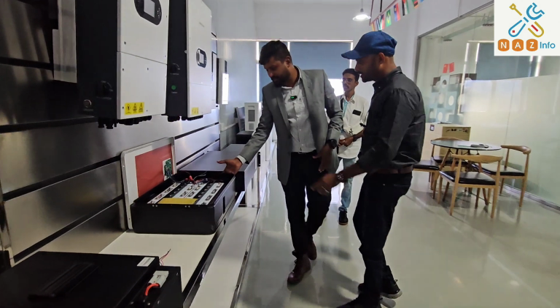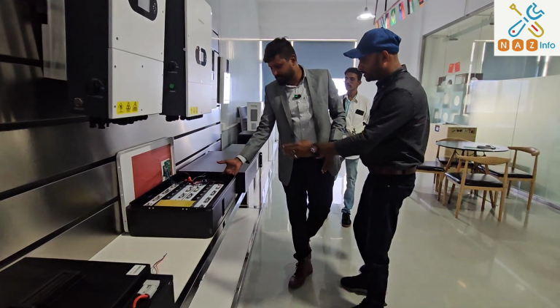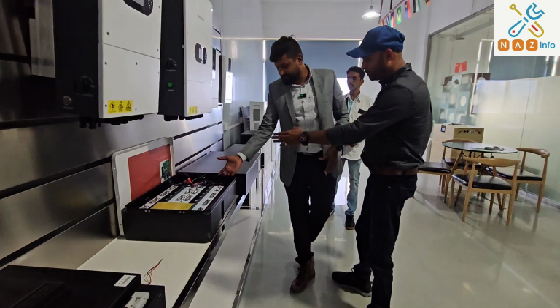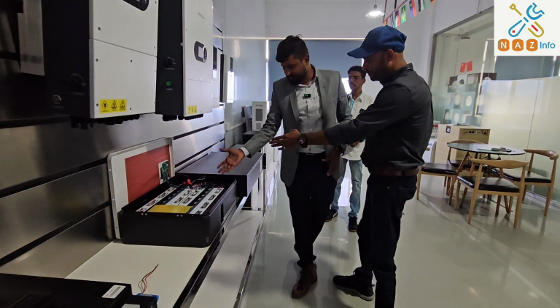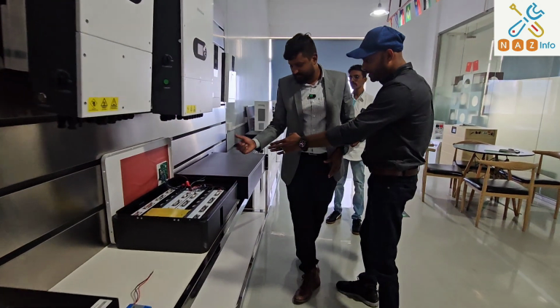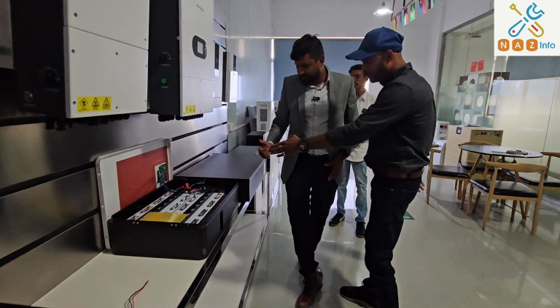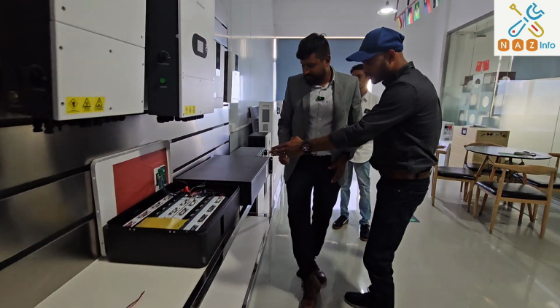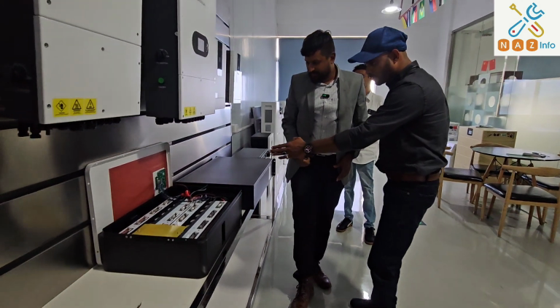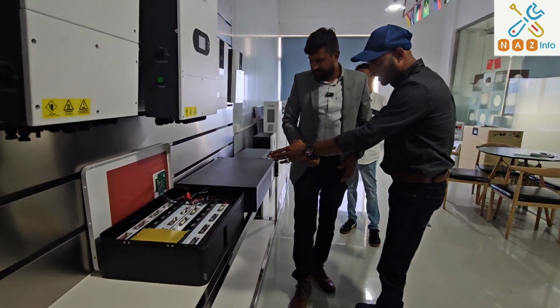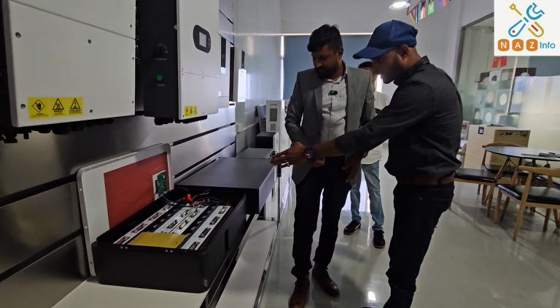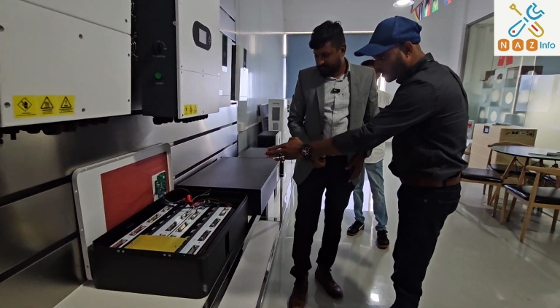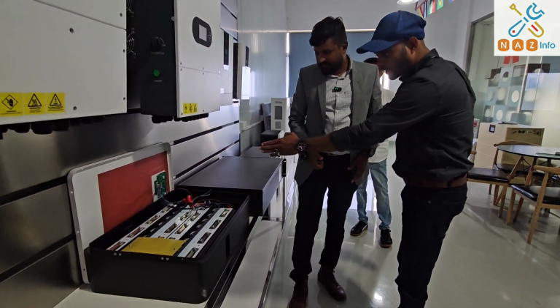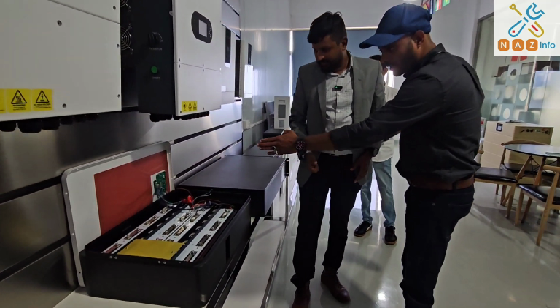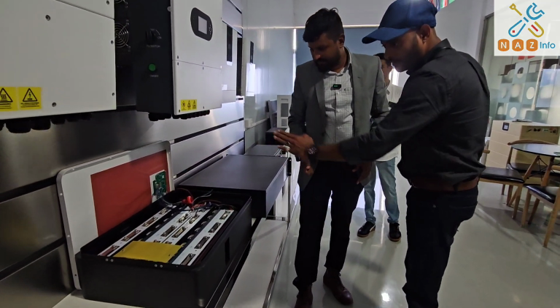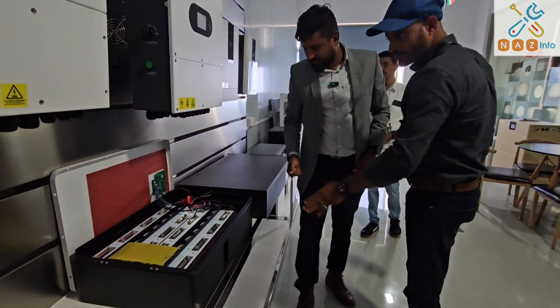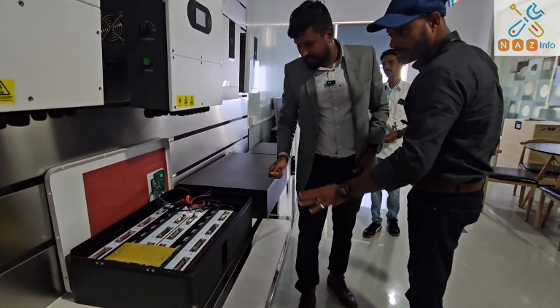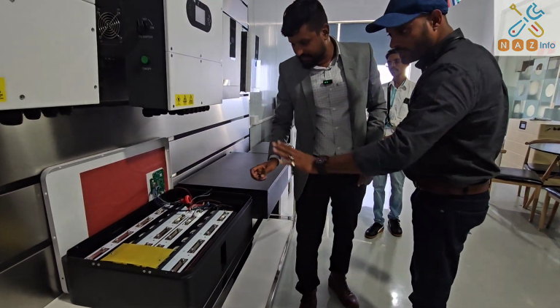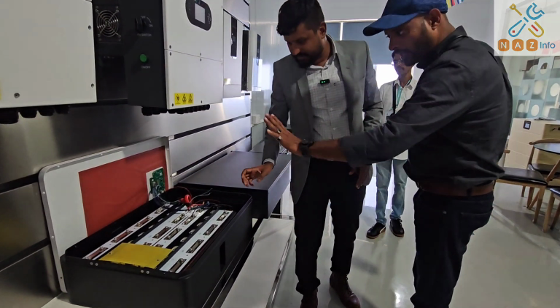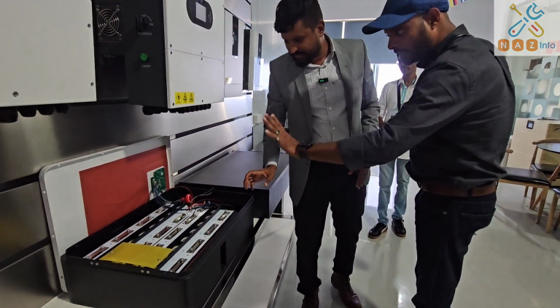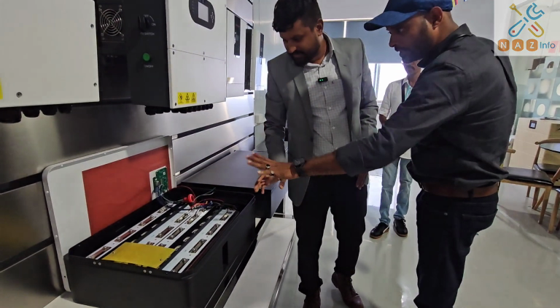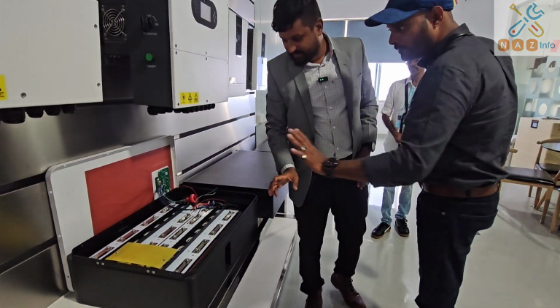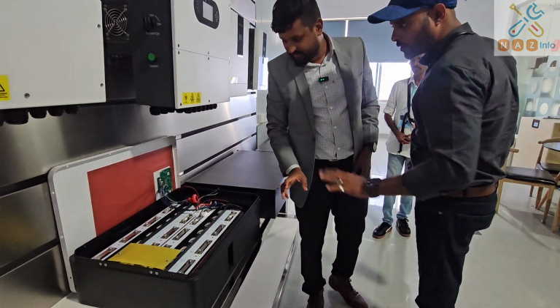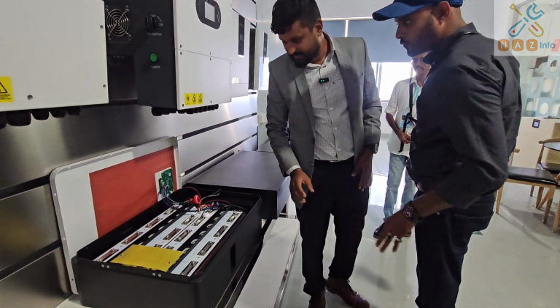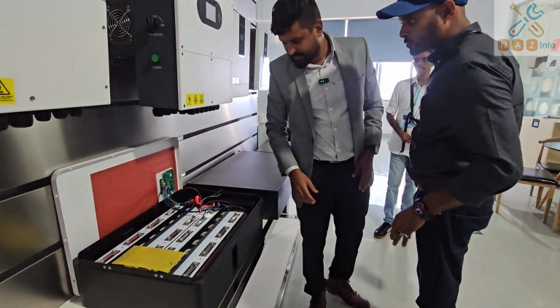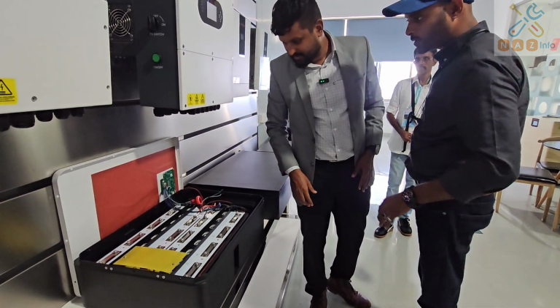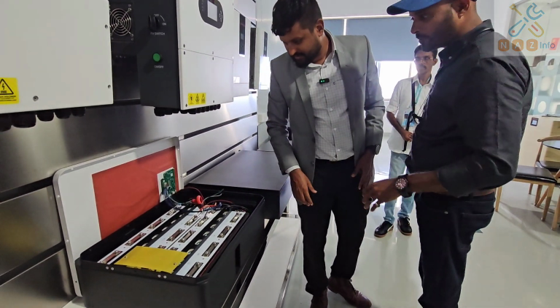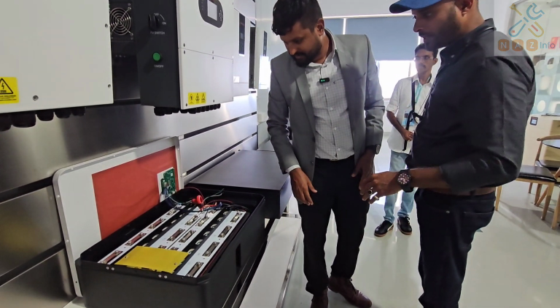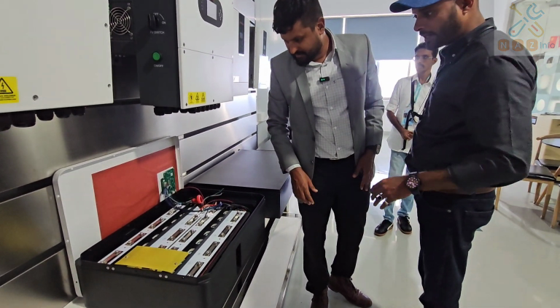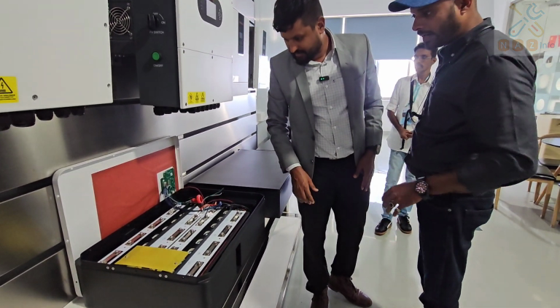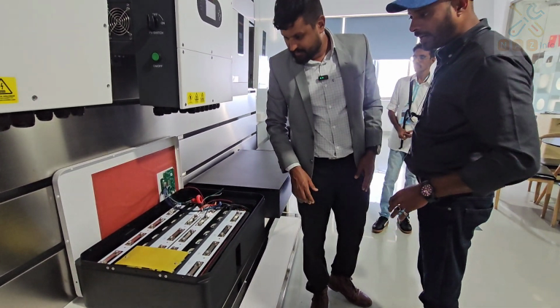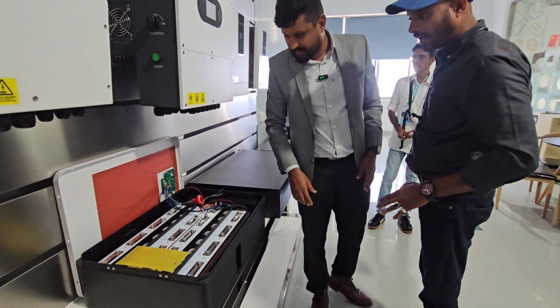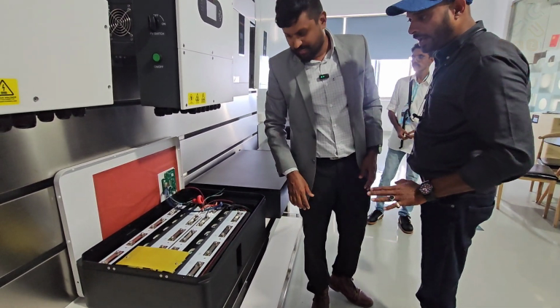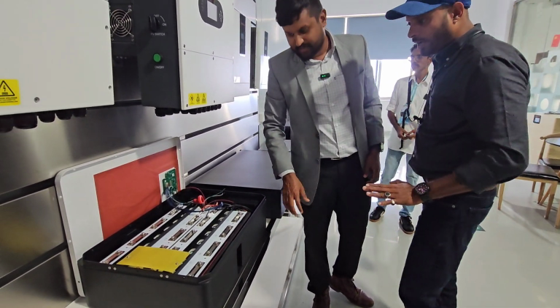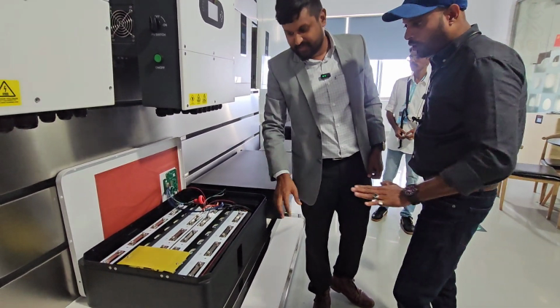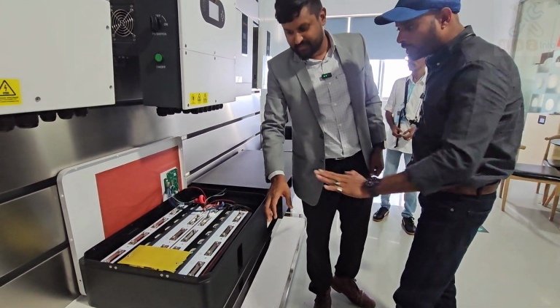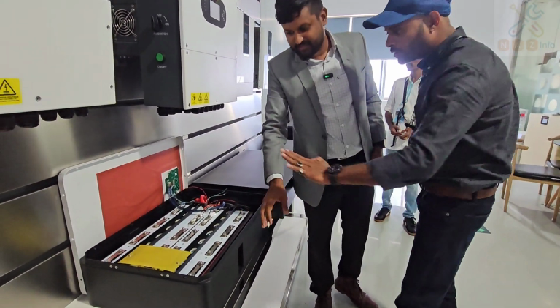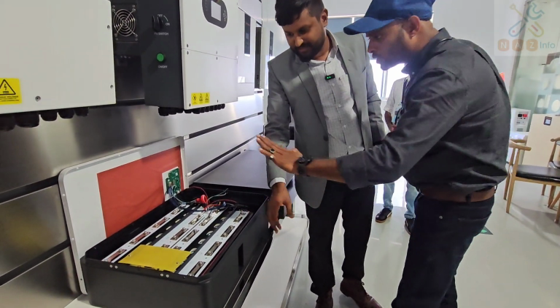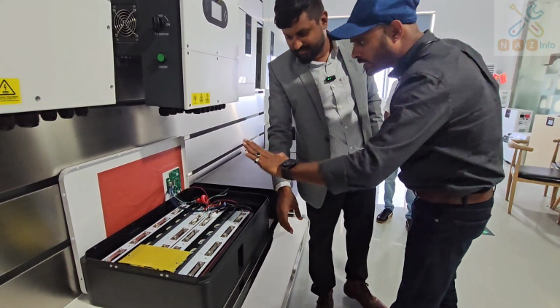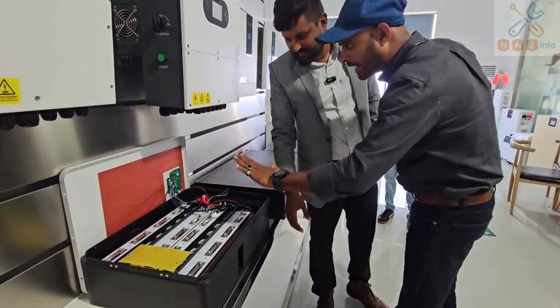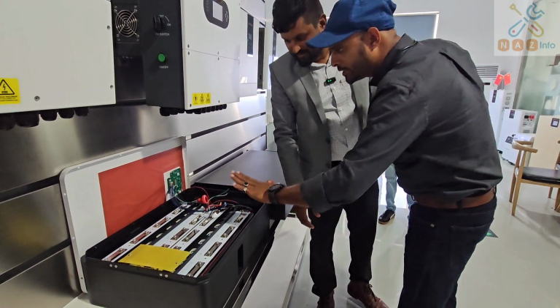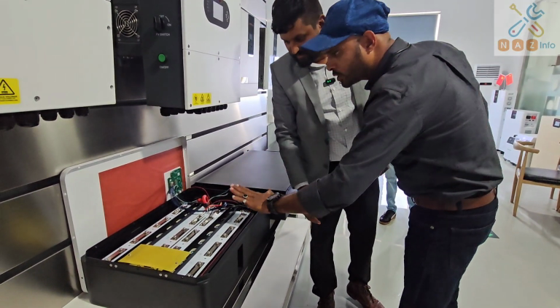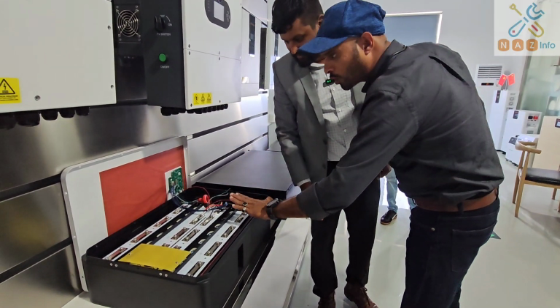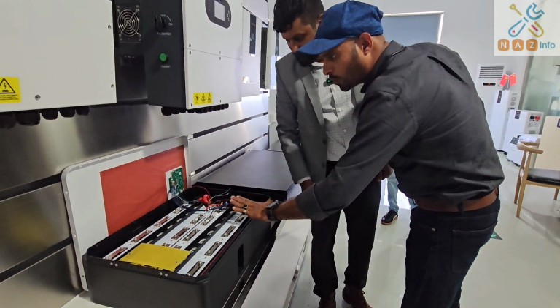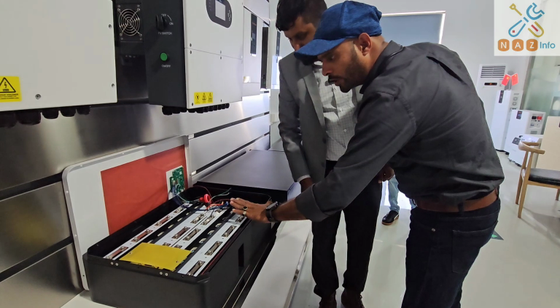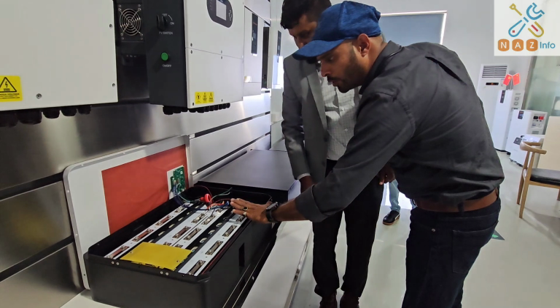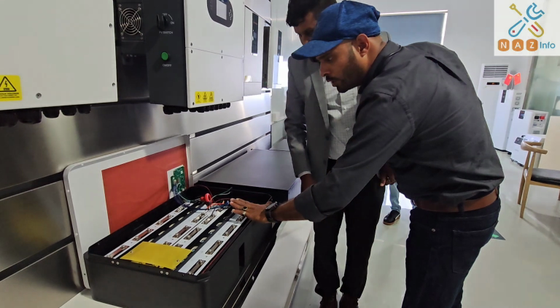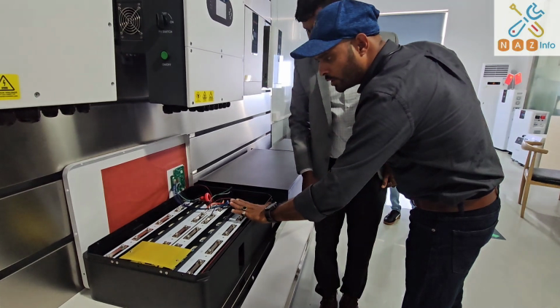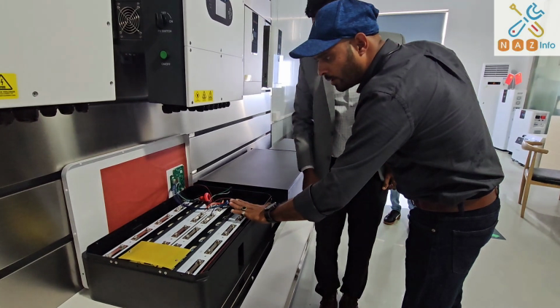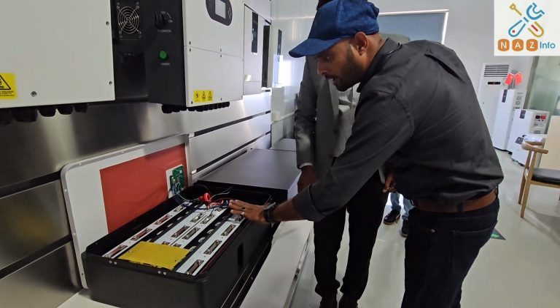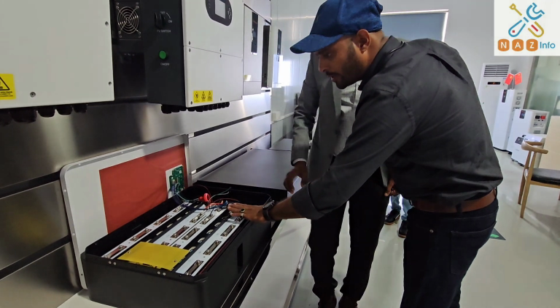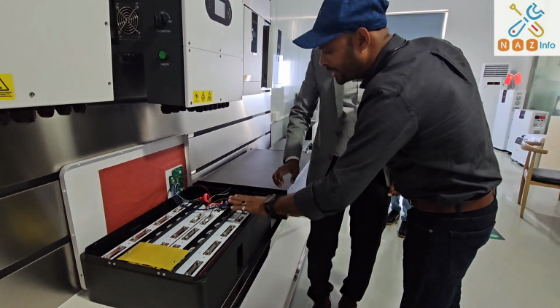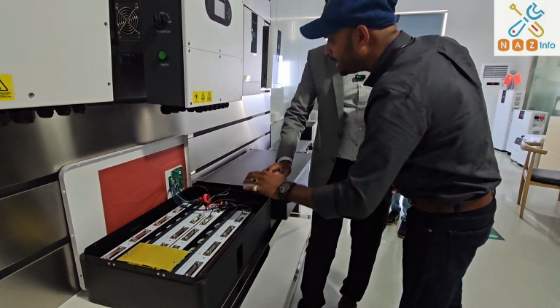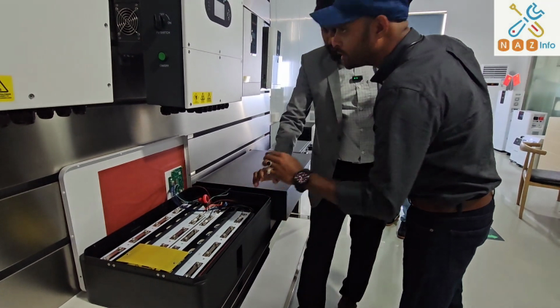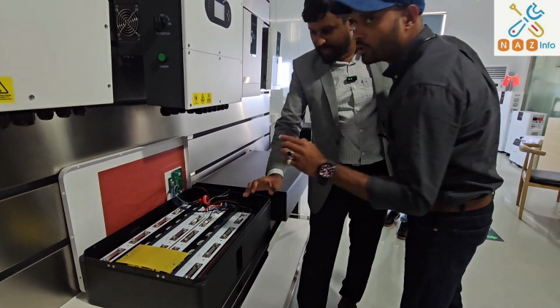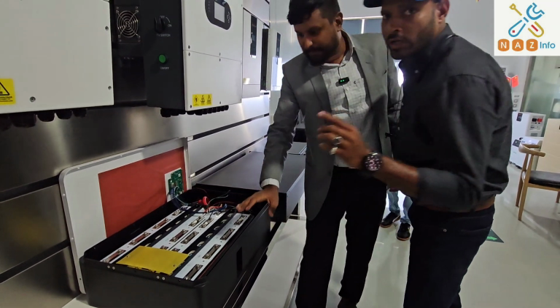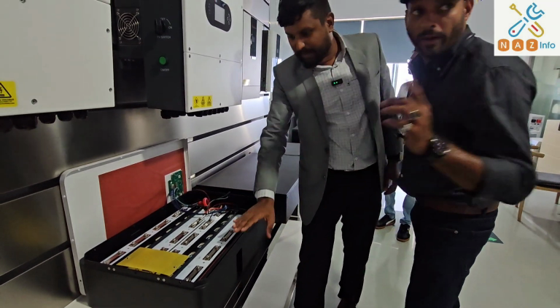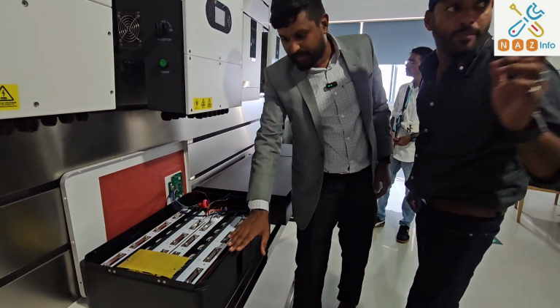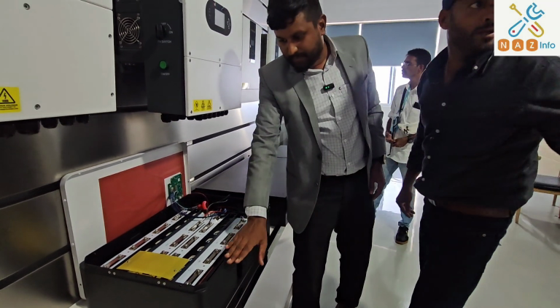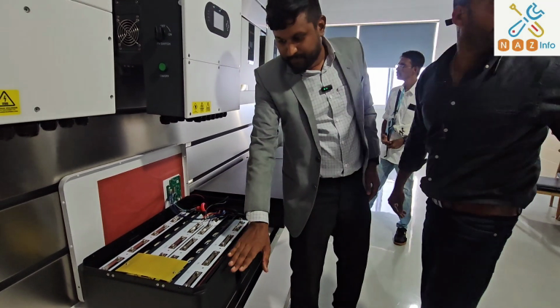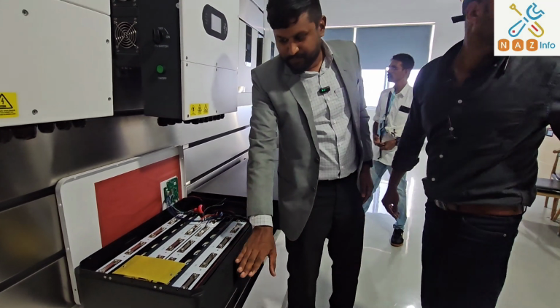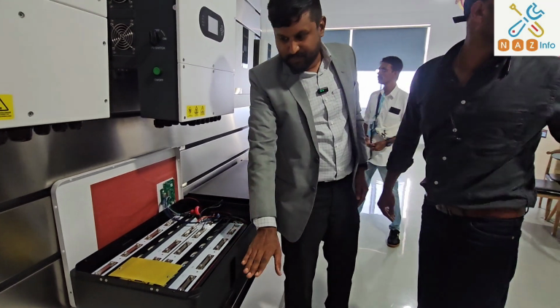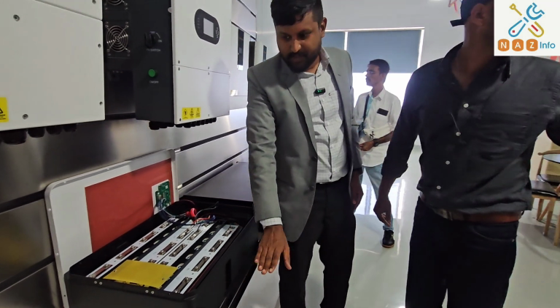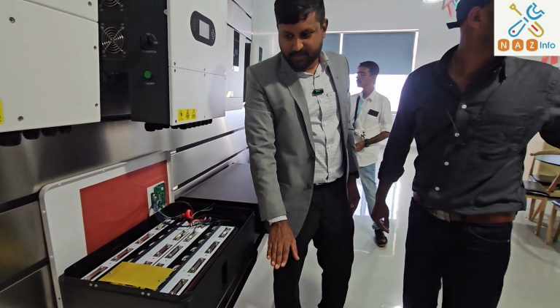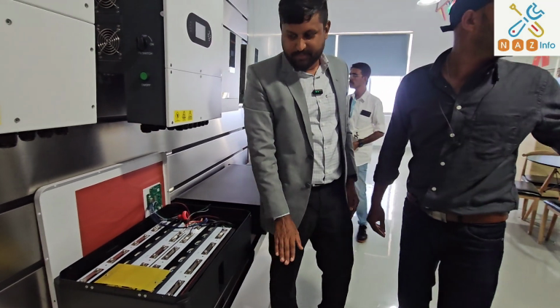There is a BMS — lithium ferro-phosphate battery, right? Yes. We can customize it for your needs.